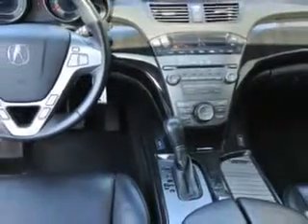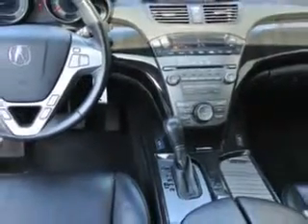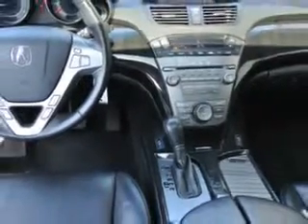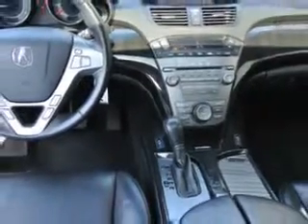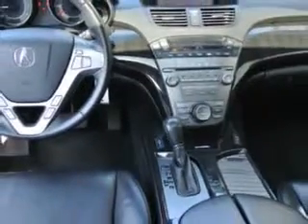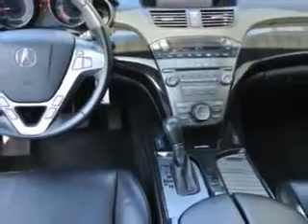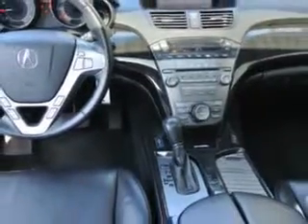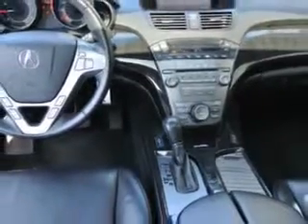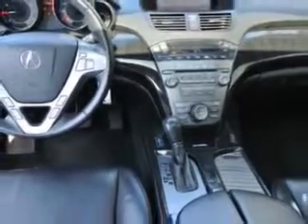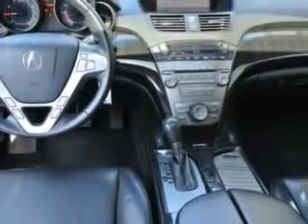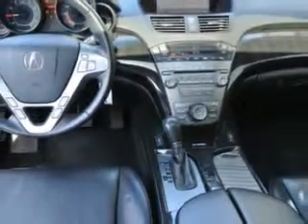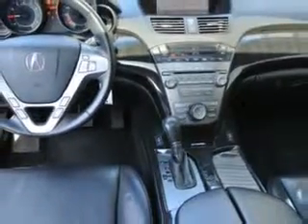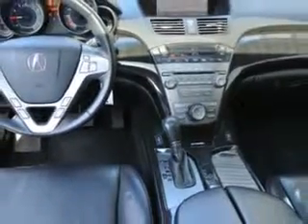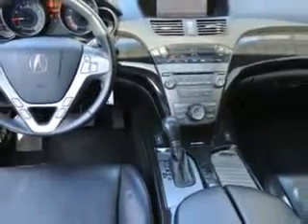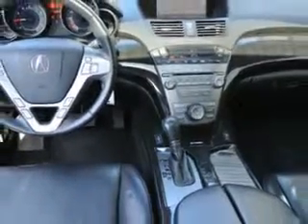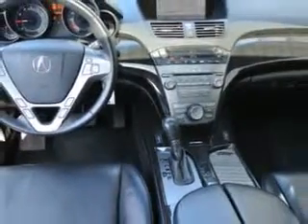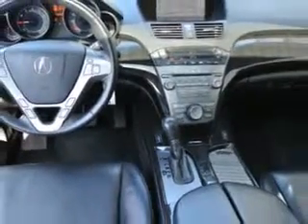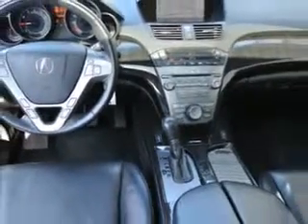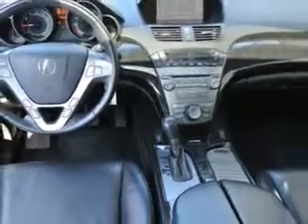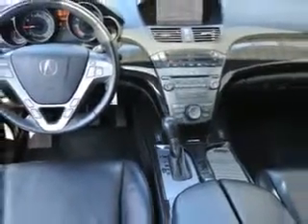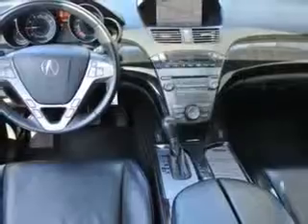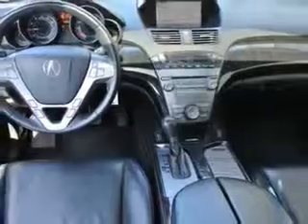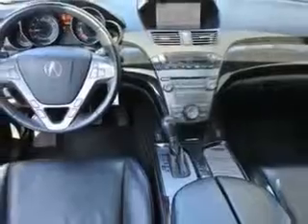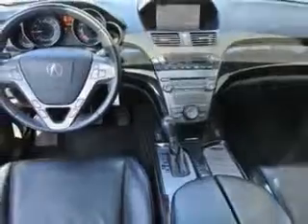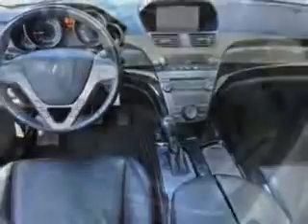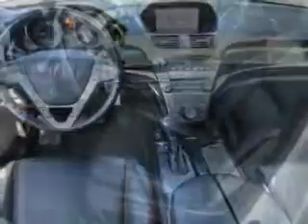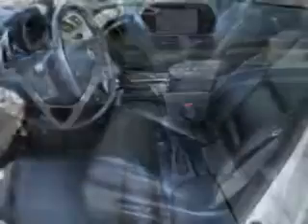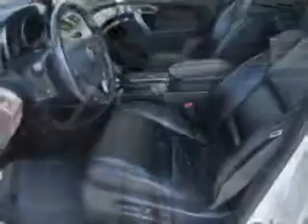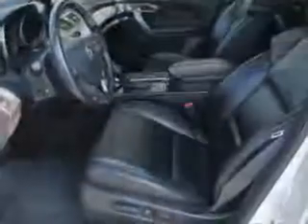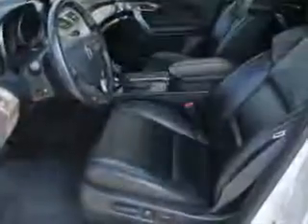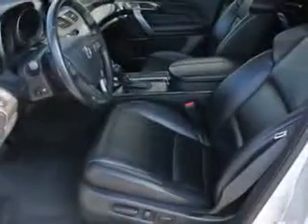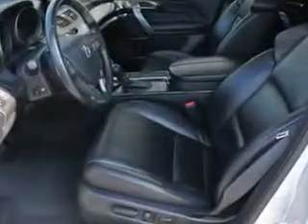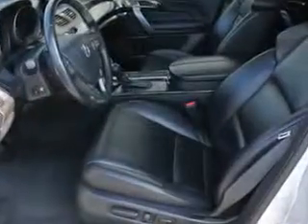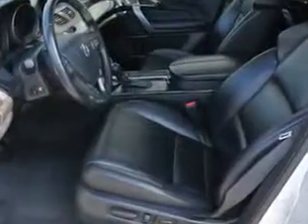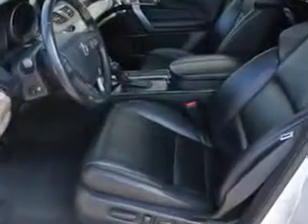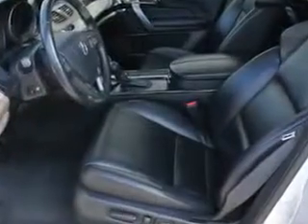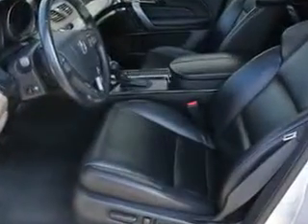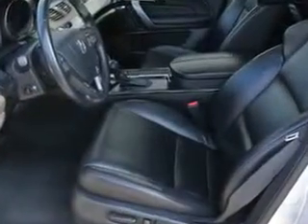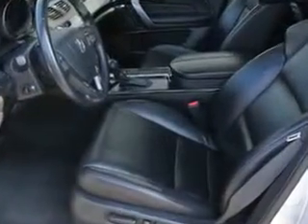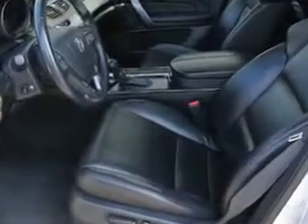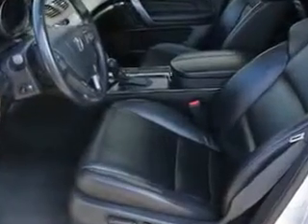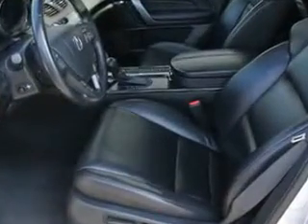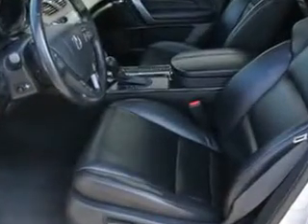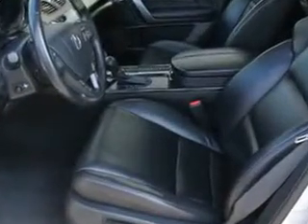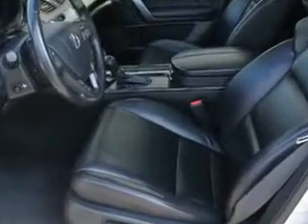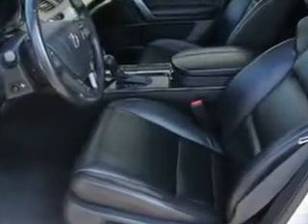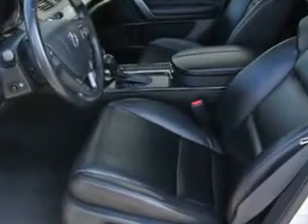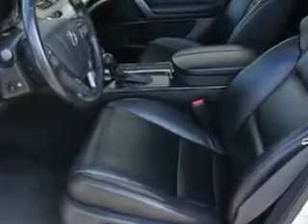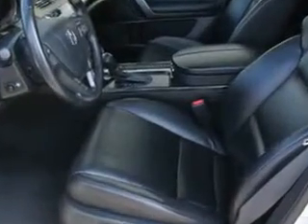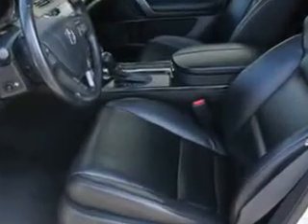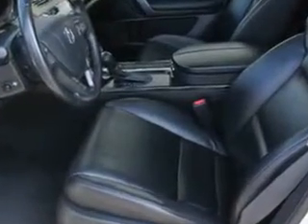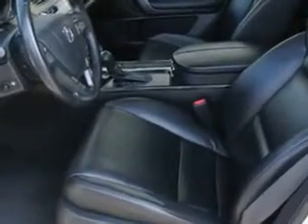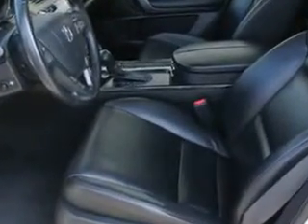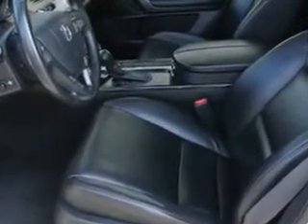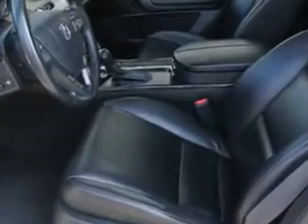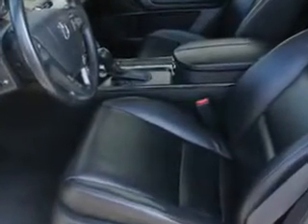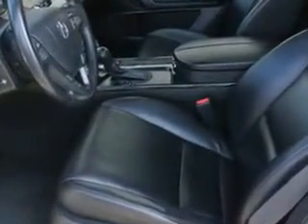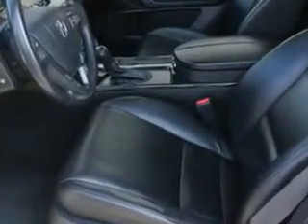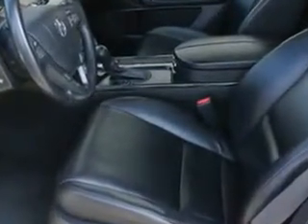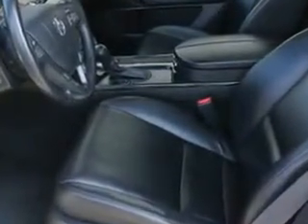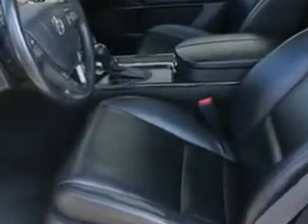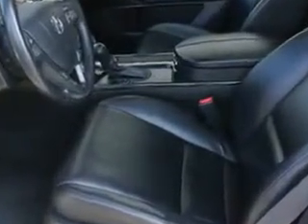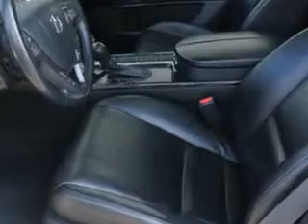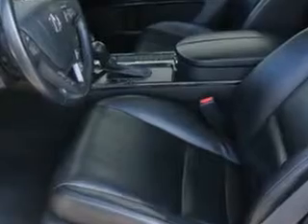Enjoy the drive, feel safe, and have peace of mind in this 09 Acura MDX. See us at Woodfield Acura today.